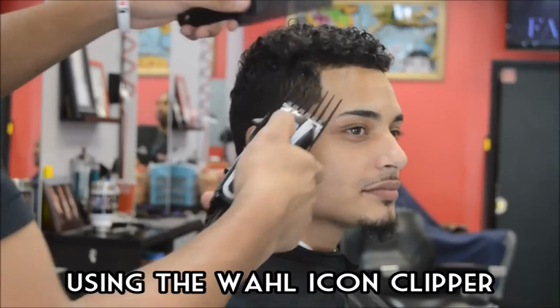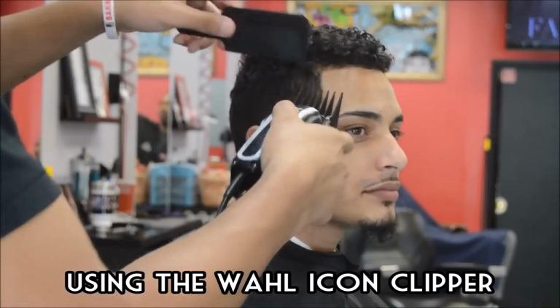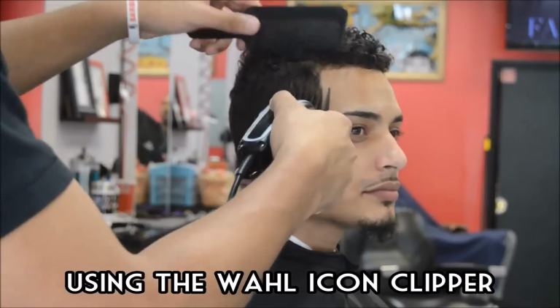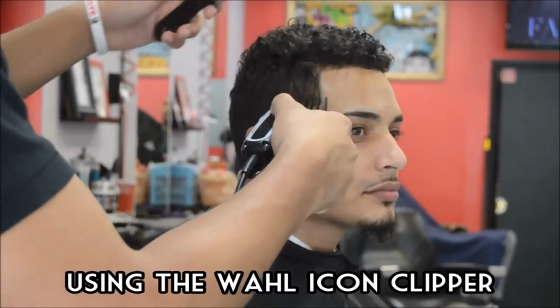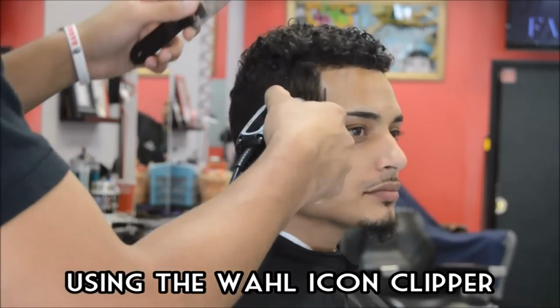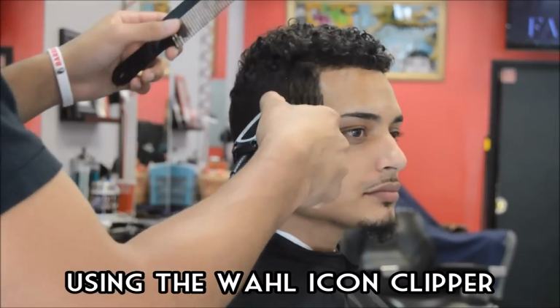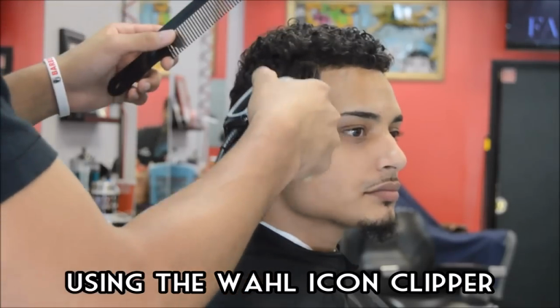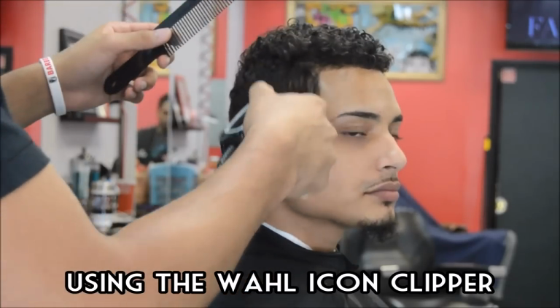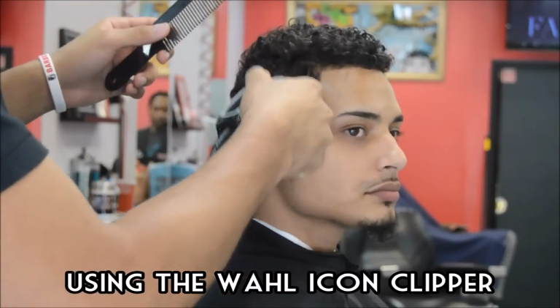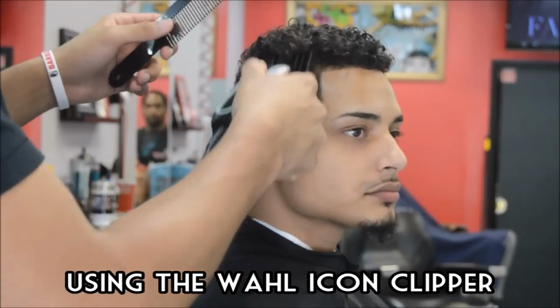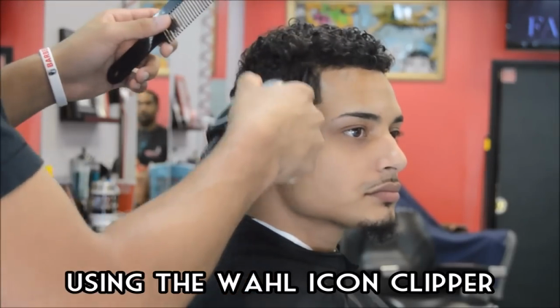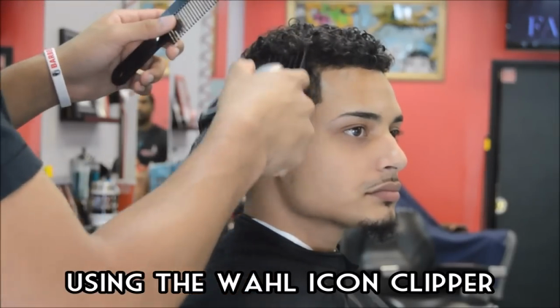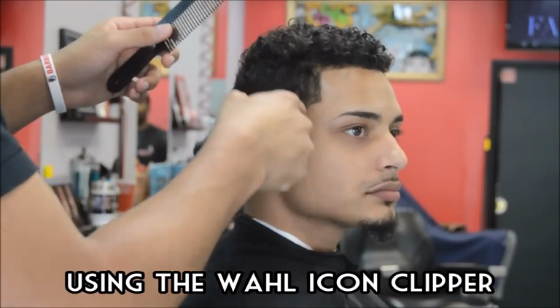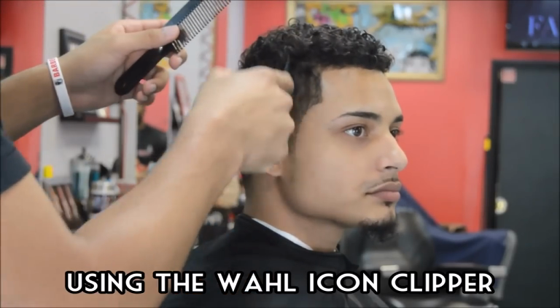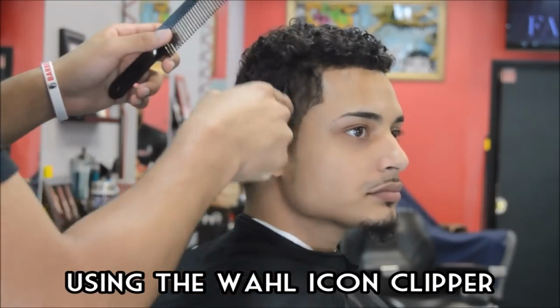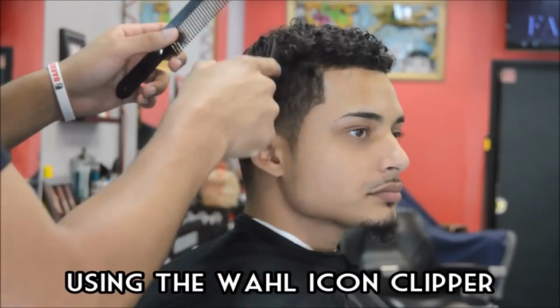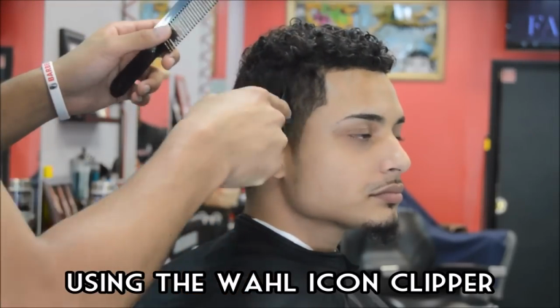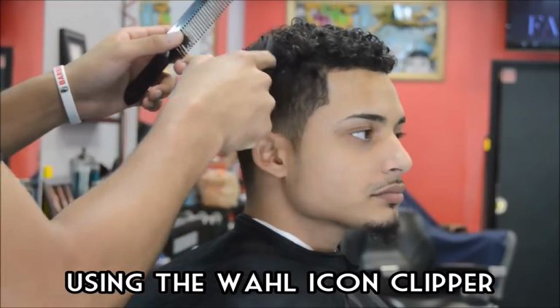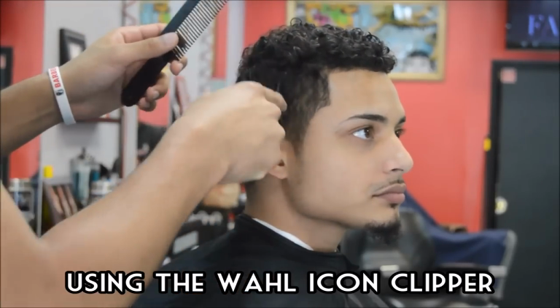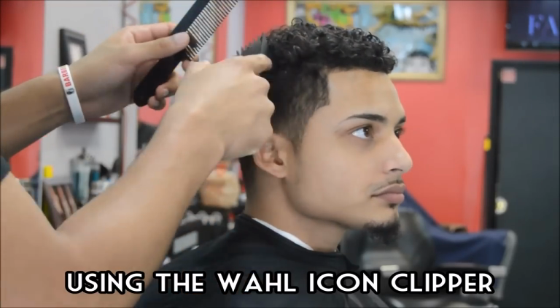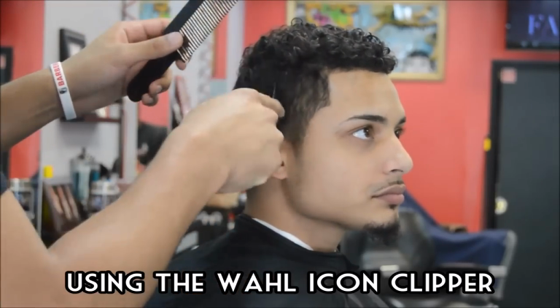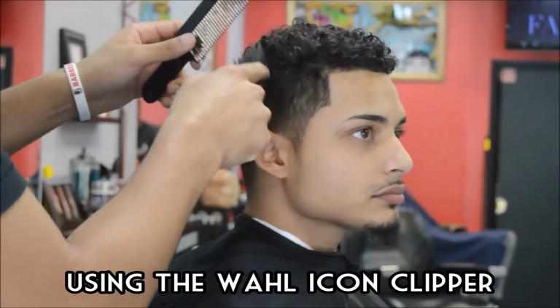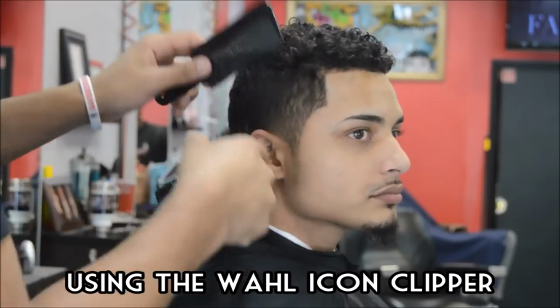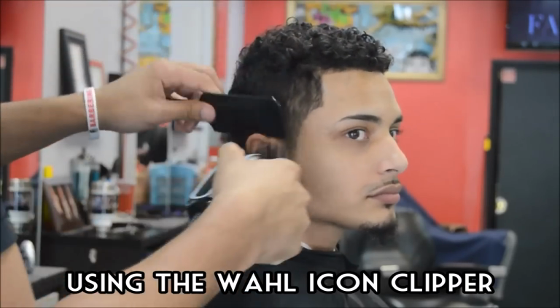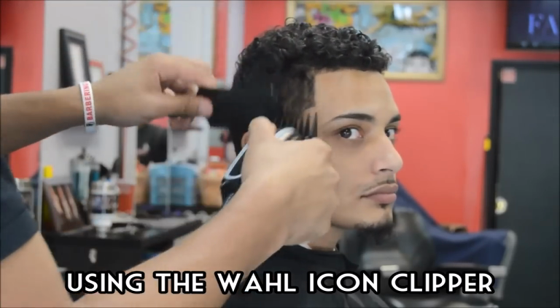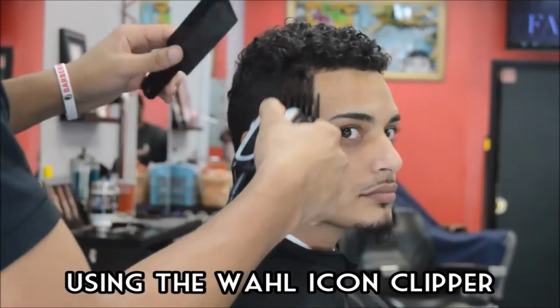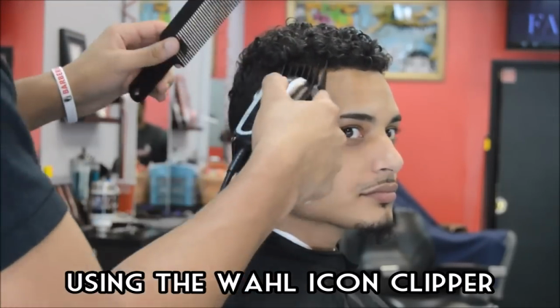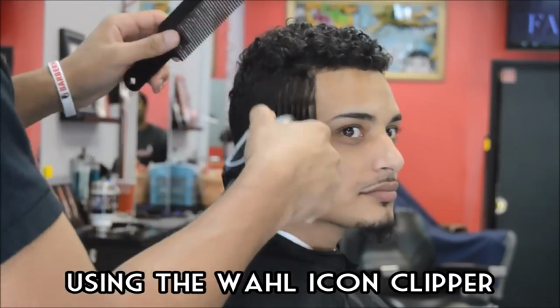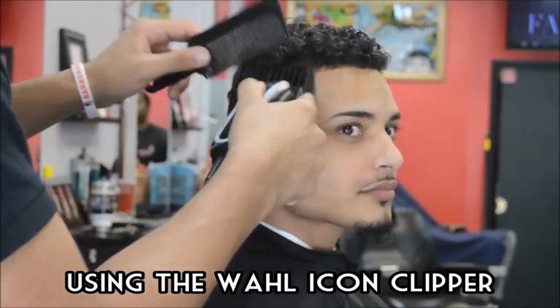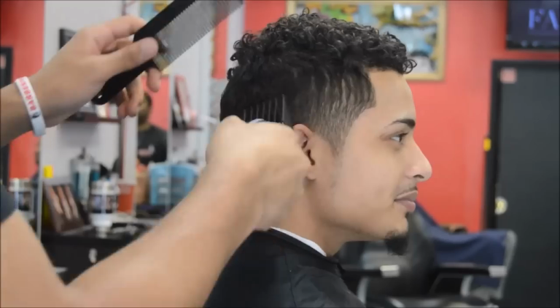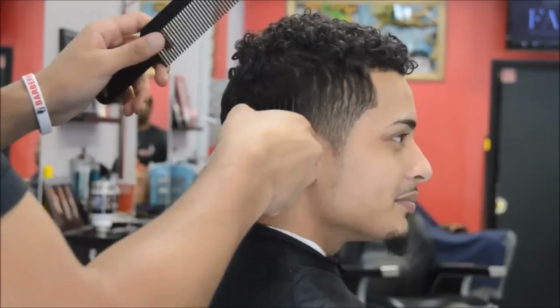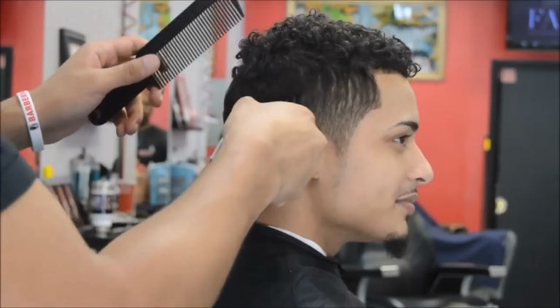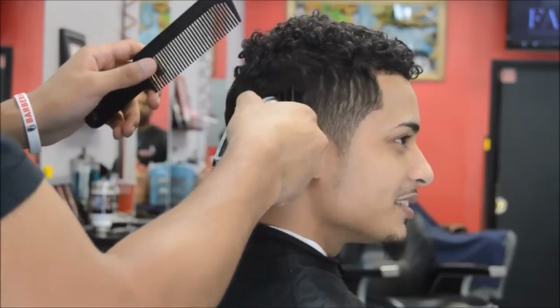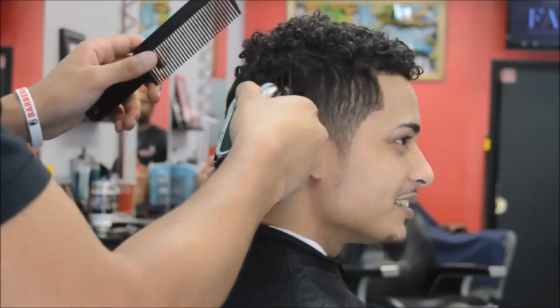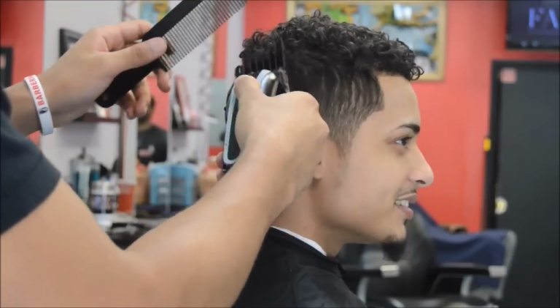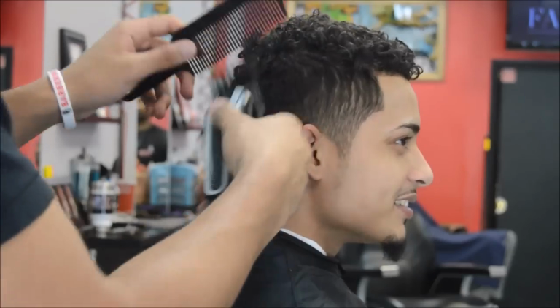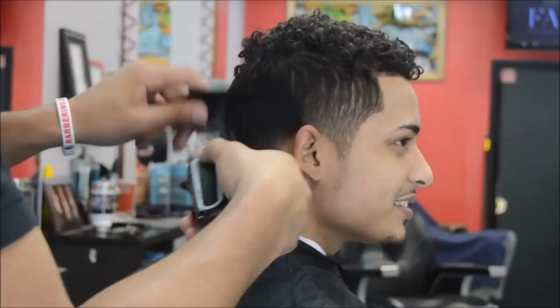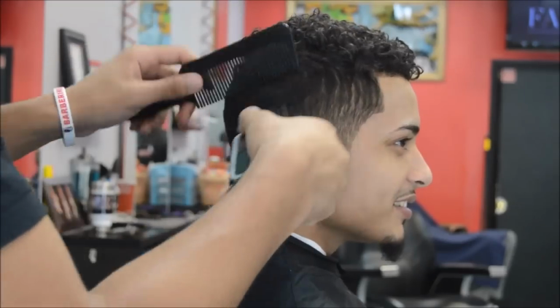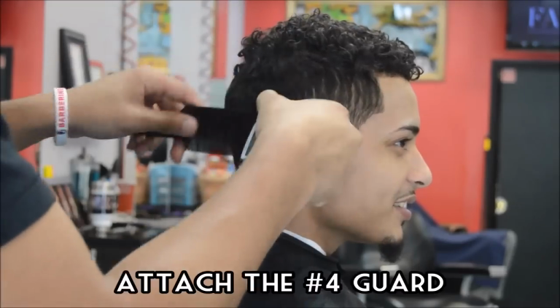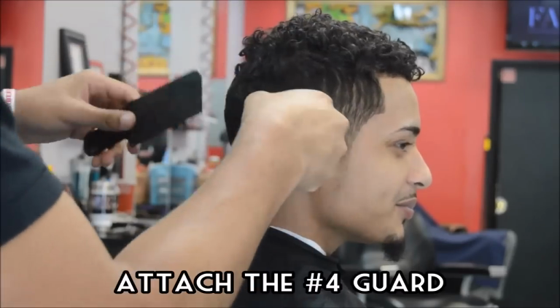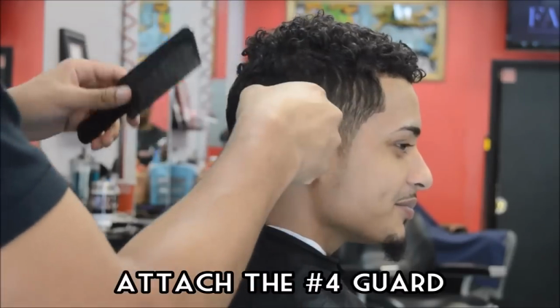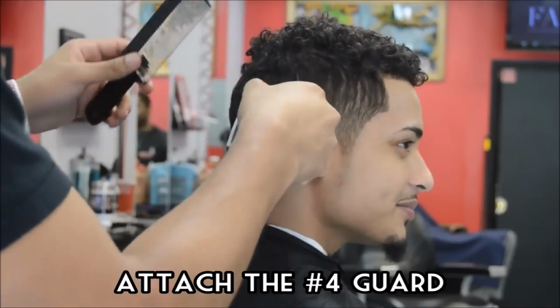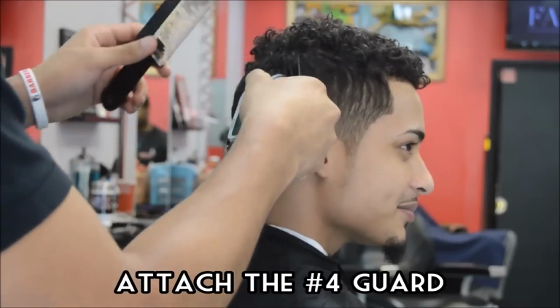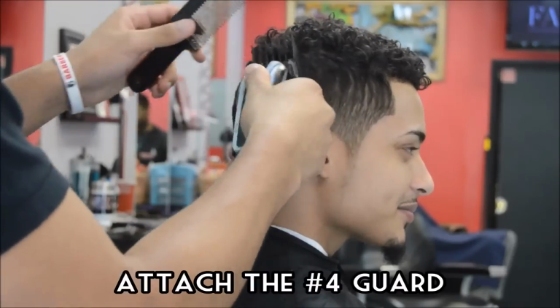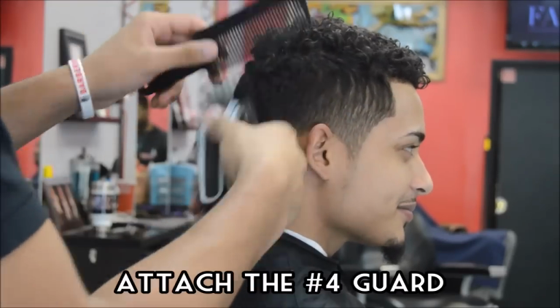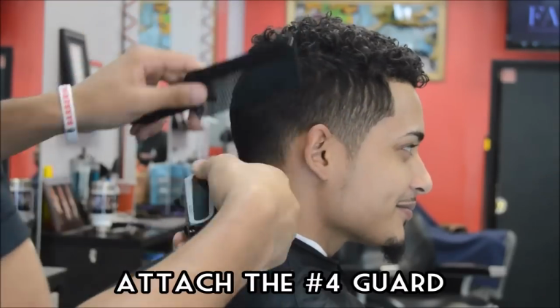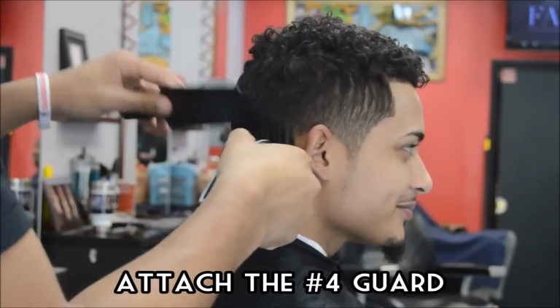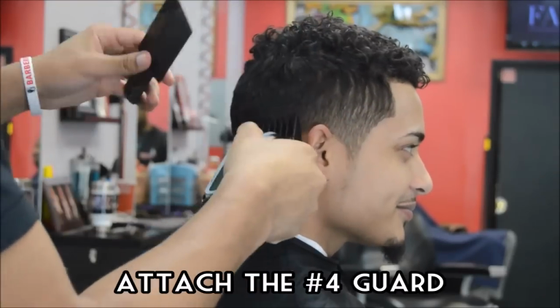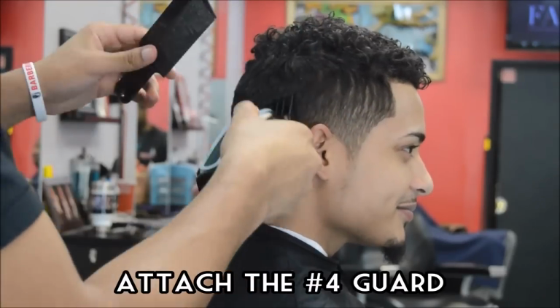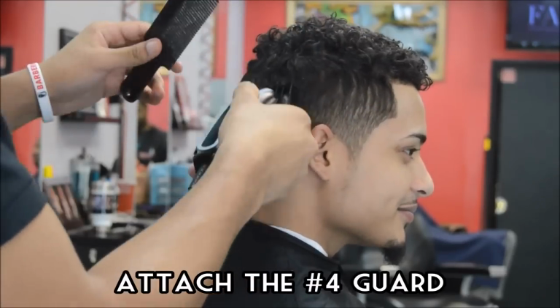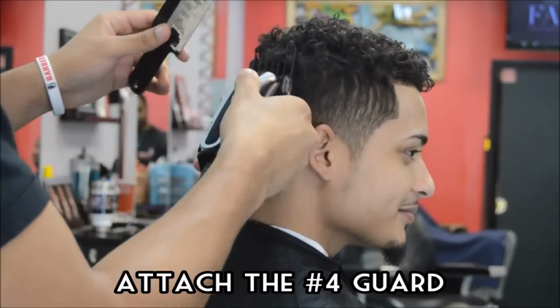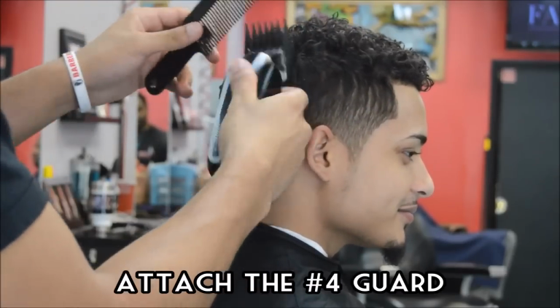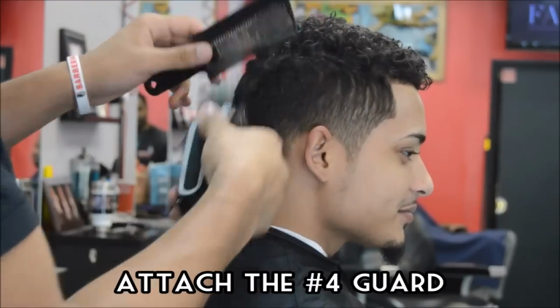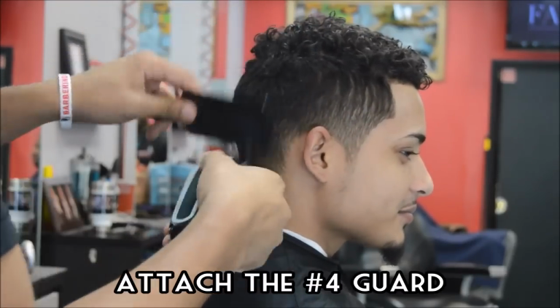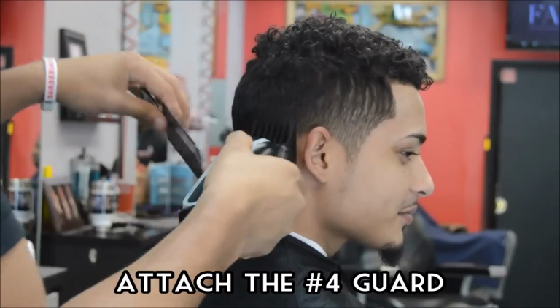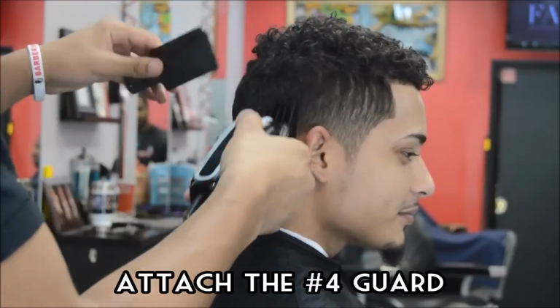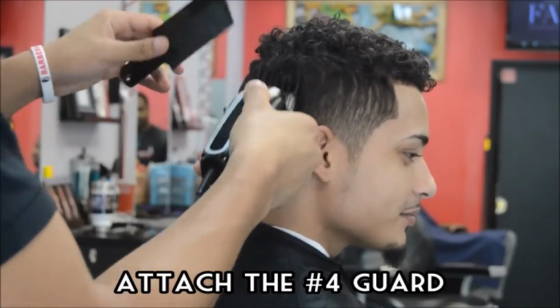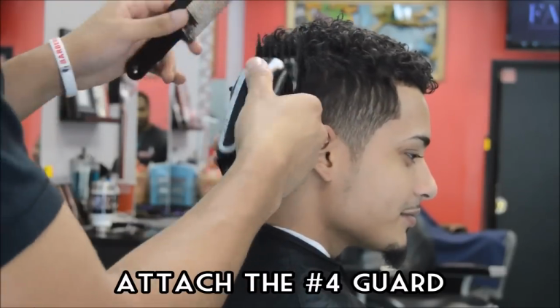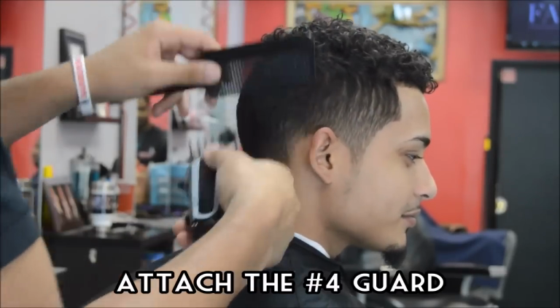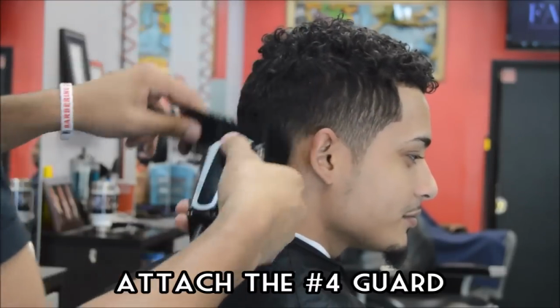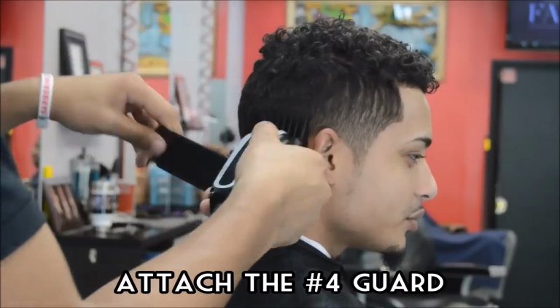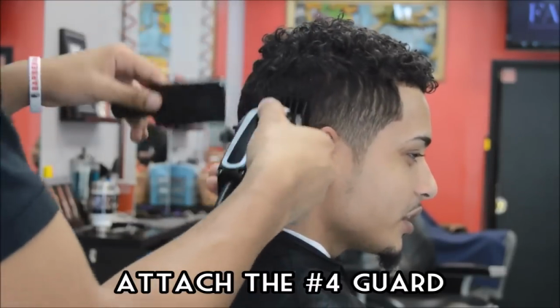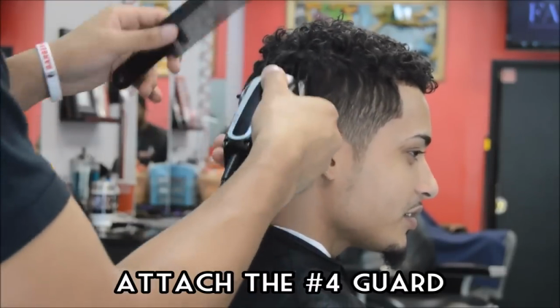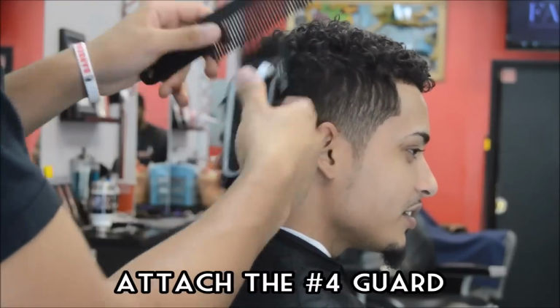I'm using the Wahl Icon Clipper today. This clipper's okay, it's not as good as the Senior. I think the Senior's probably the top dog with Wahl's, but it's a decent clipper.